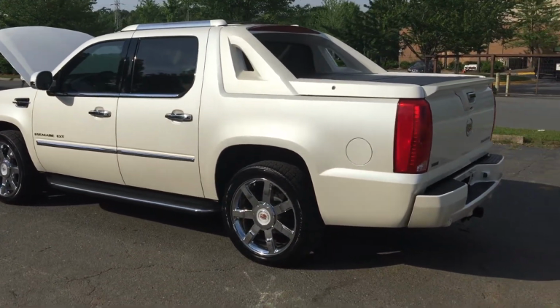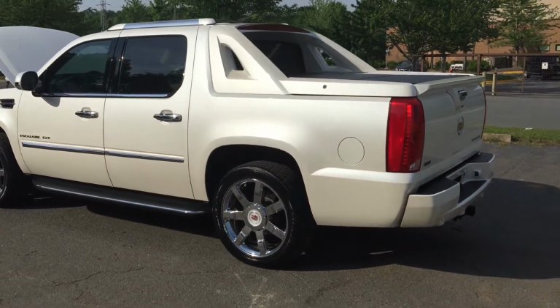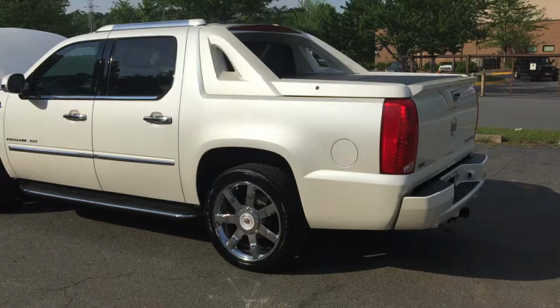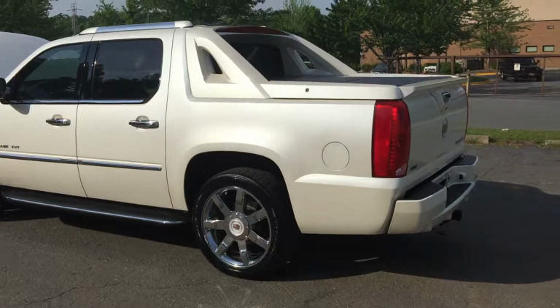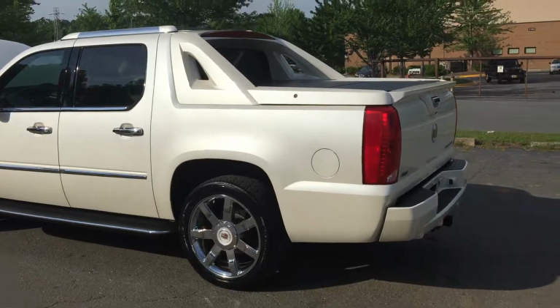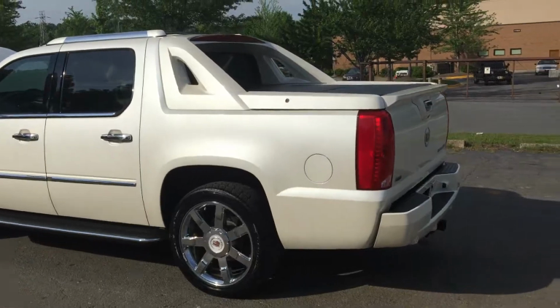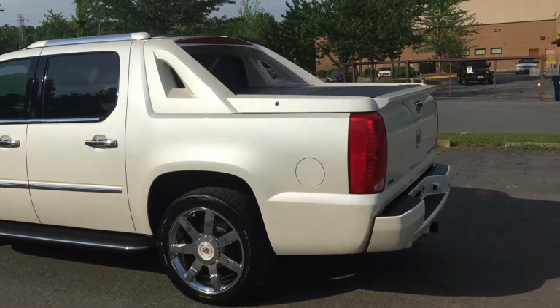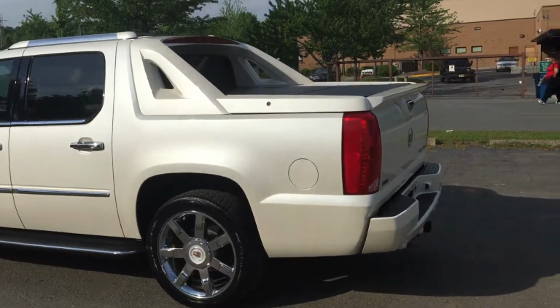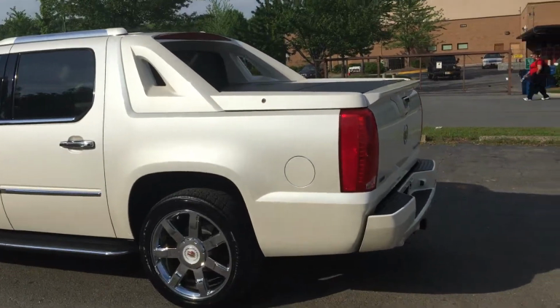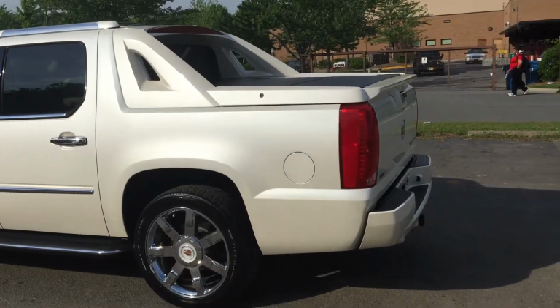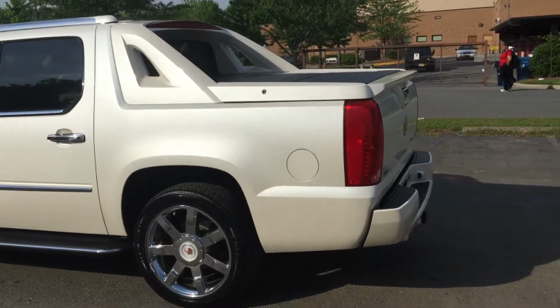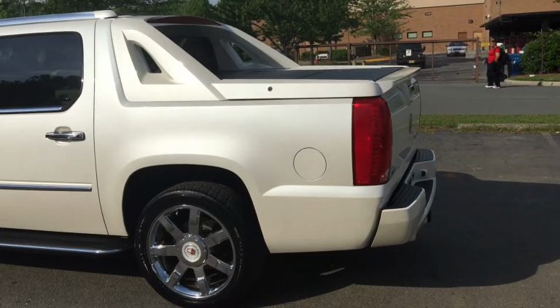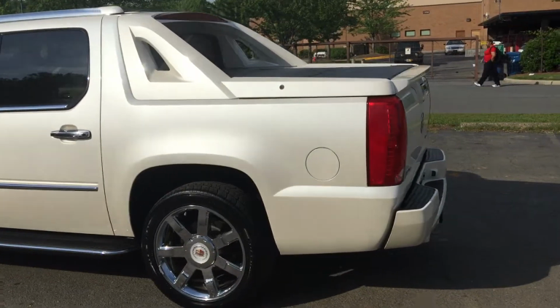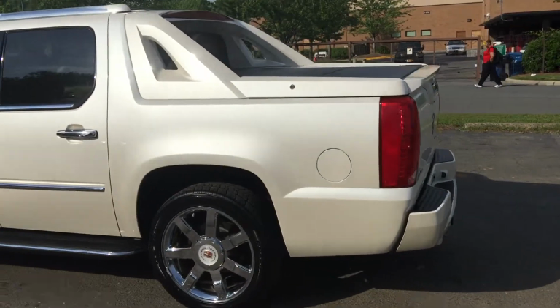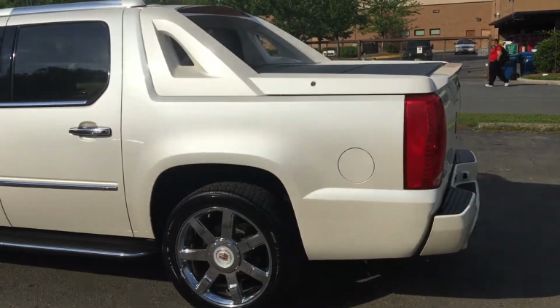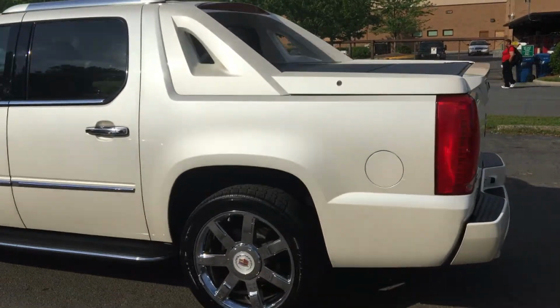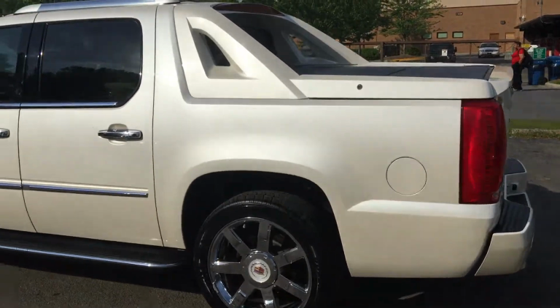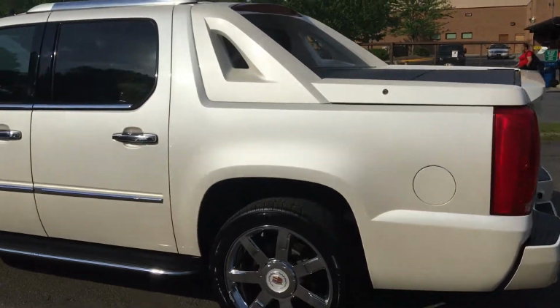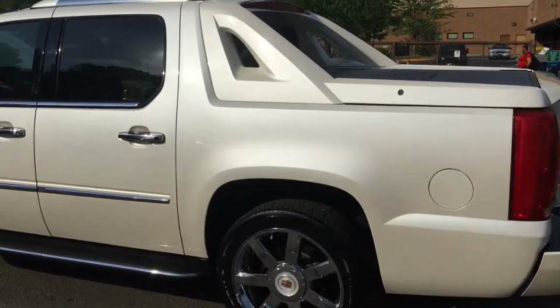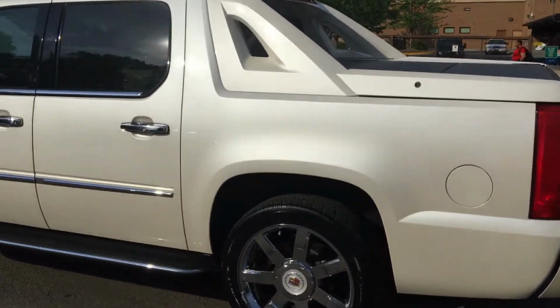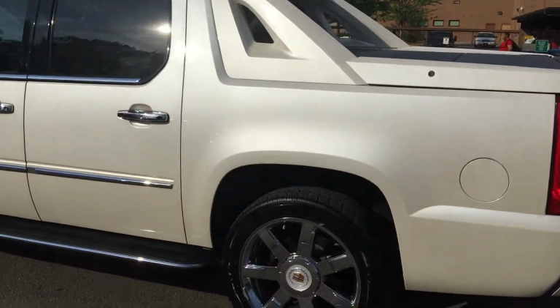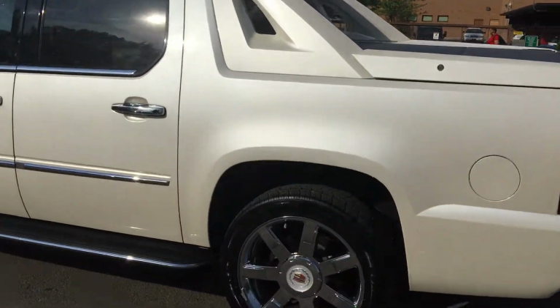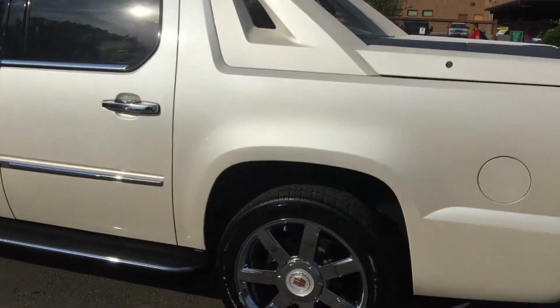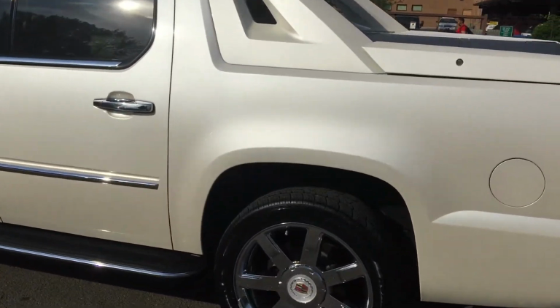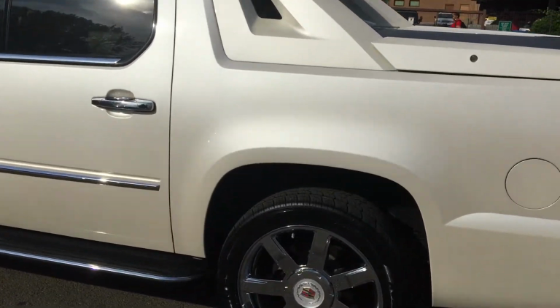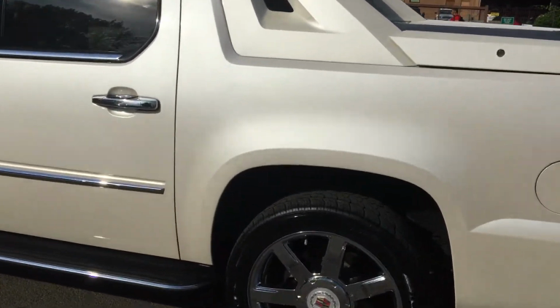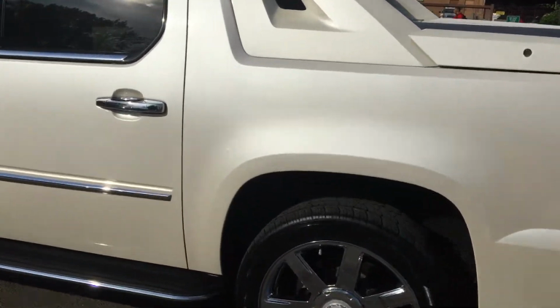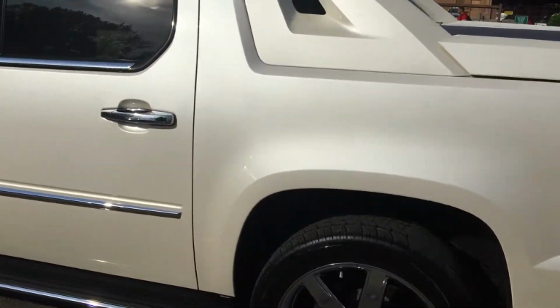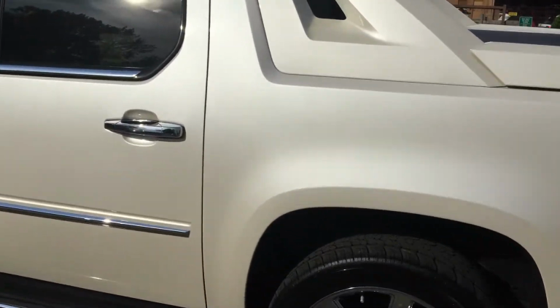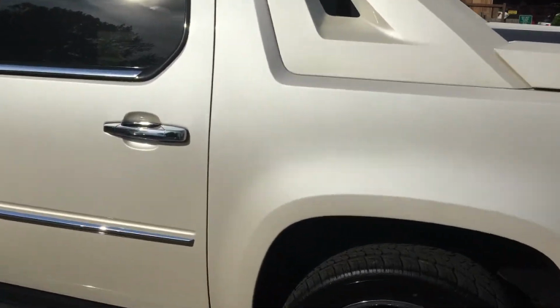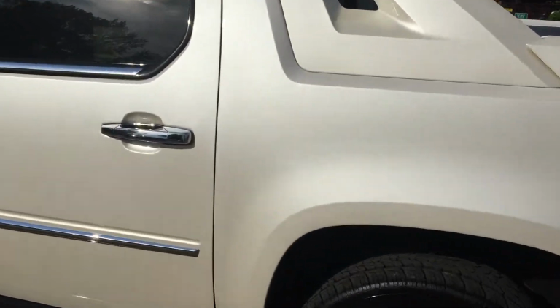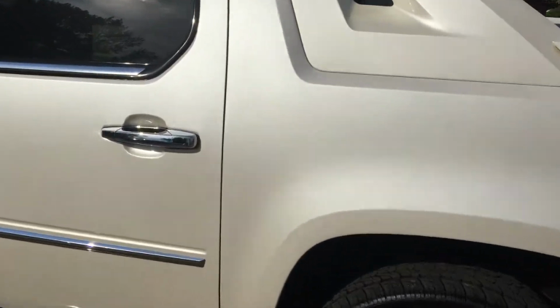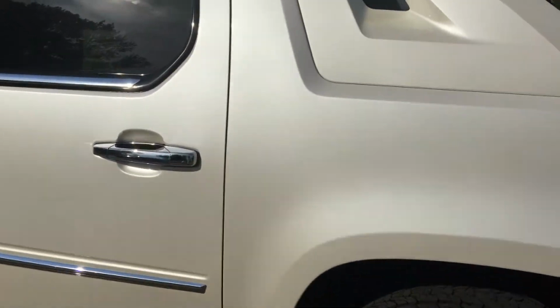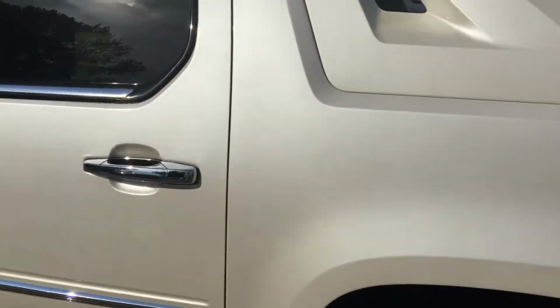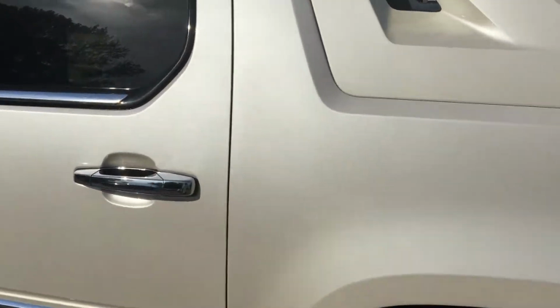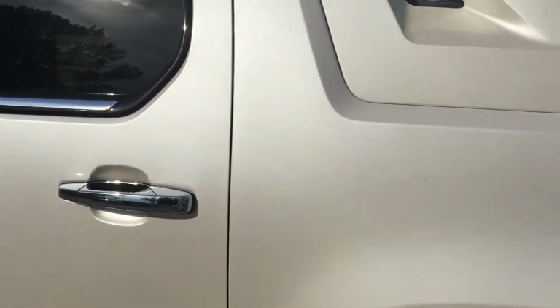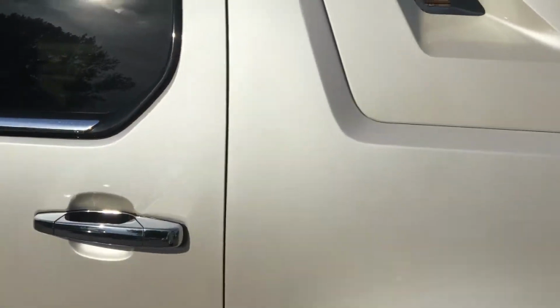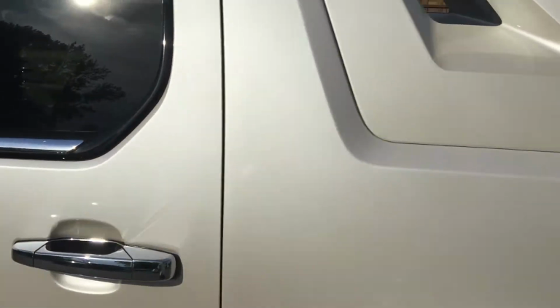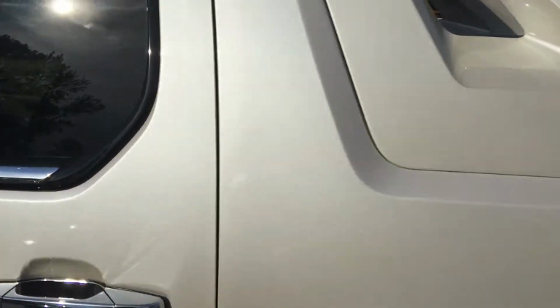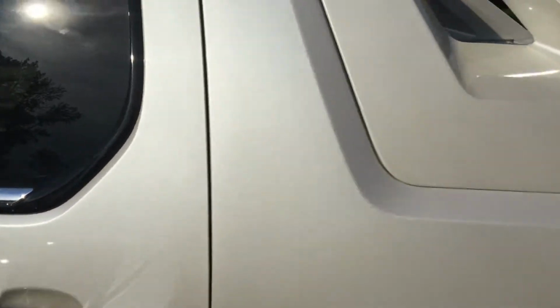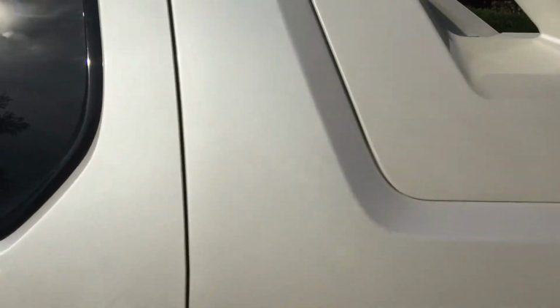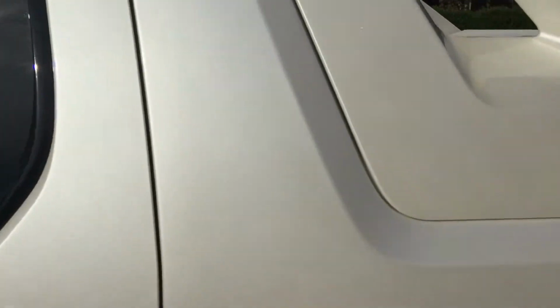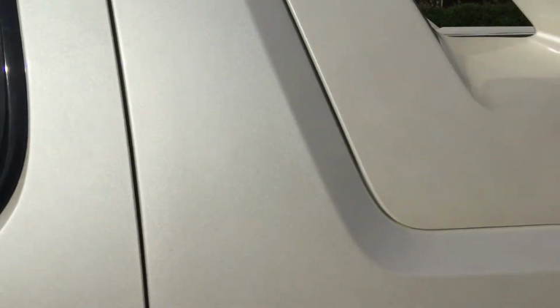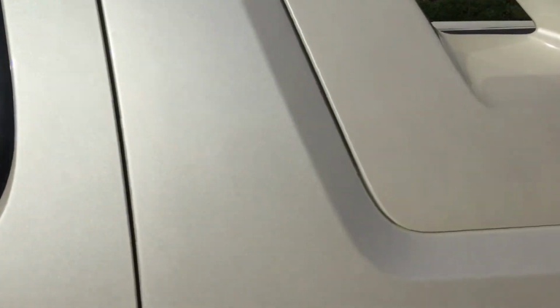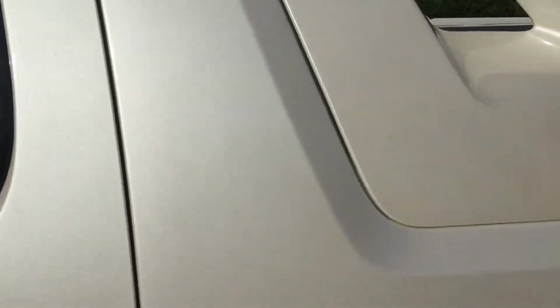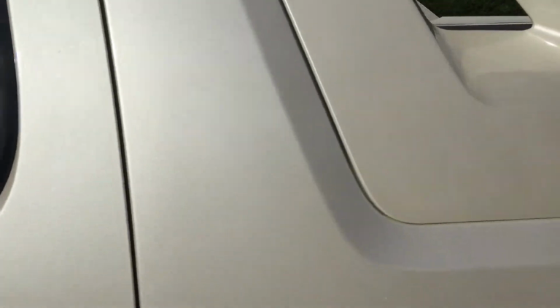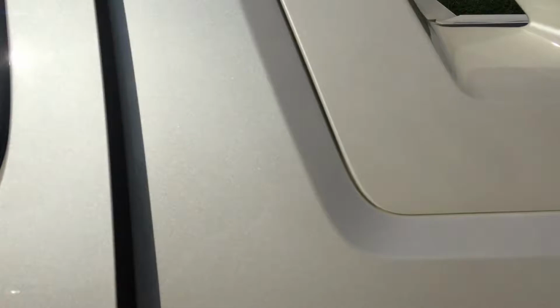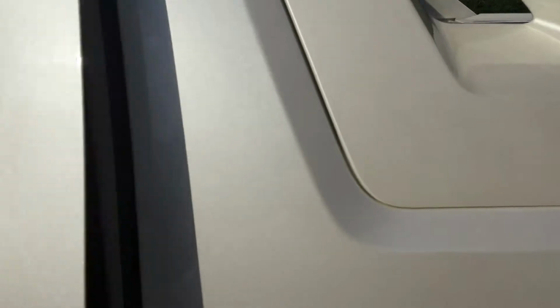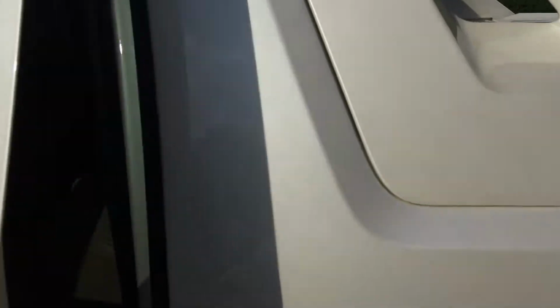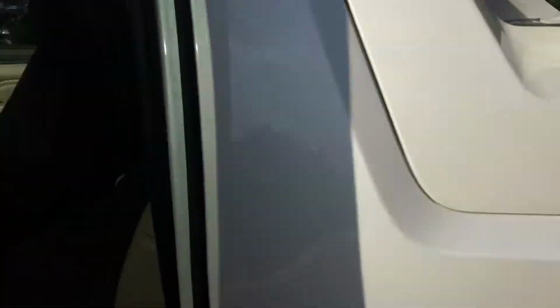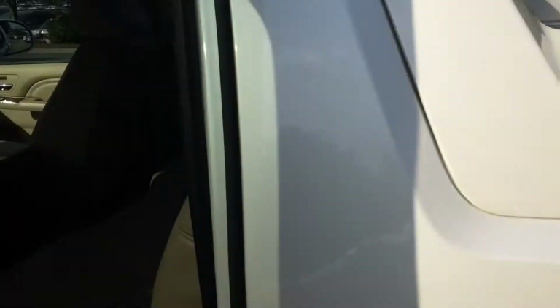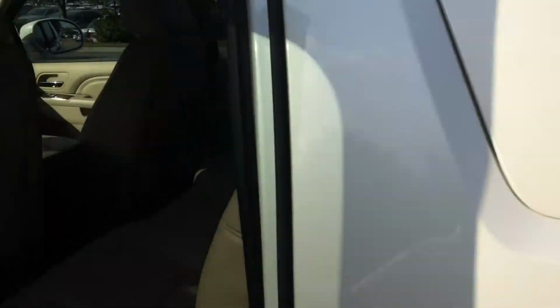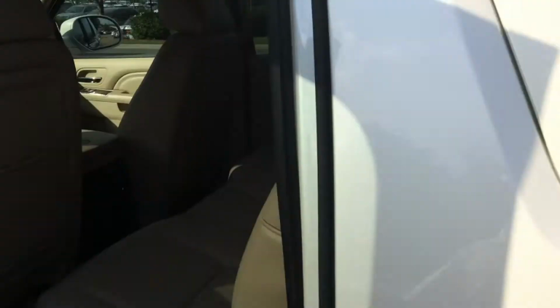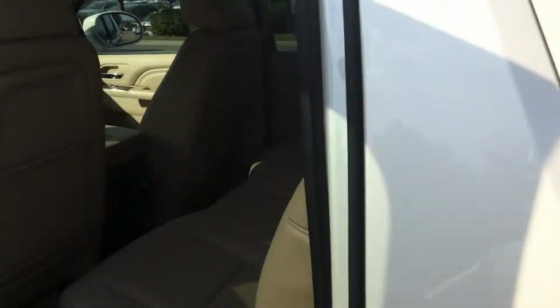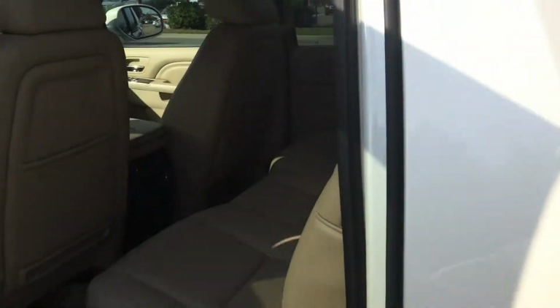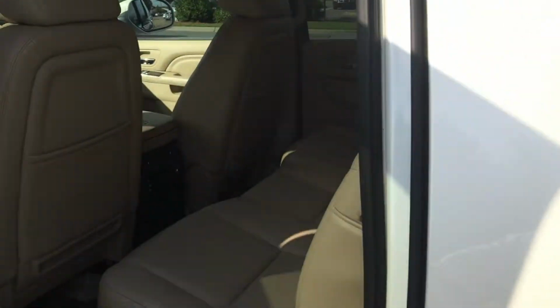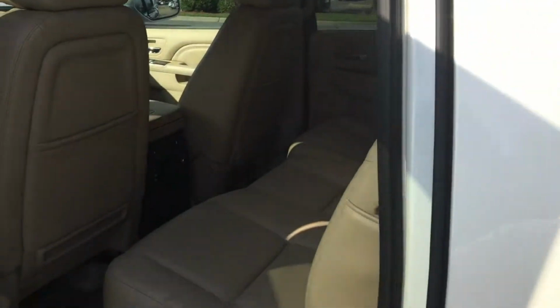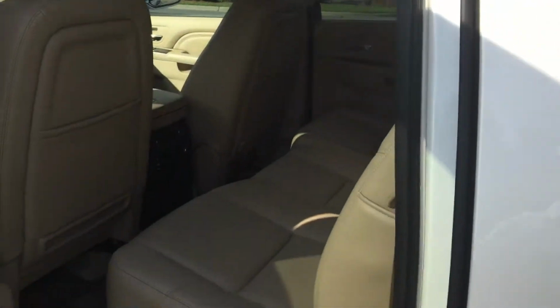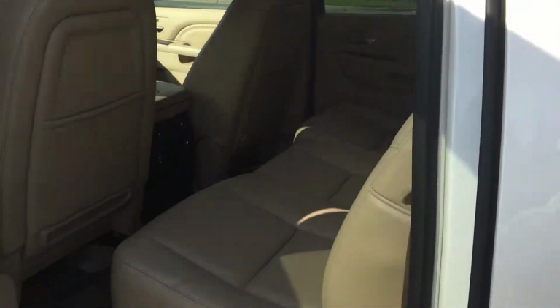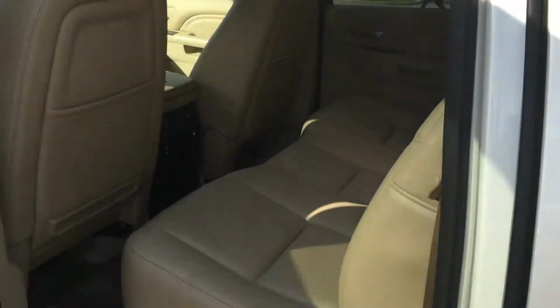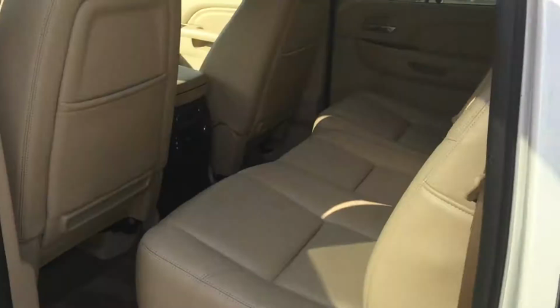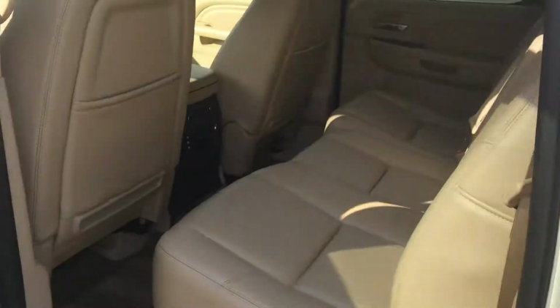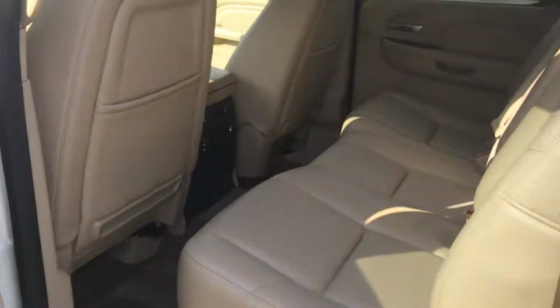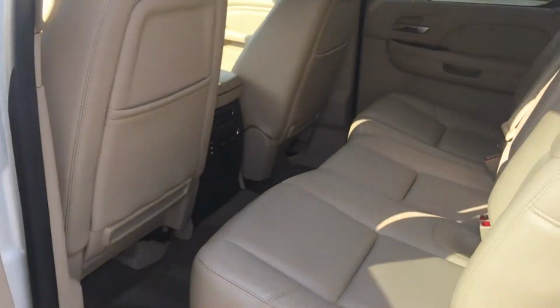Let's take a look at the inside of this car. This car has been well maintained by the local Cadillac dealership in Mount Airy, North Carolina.